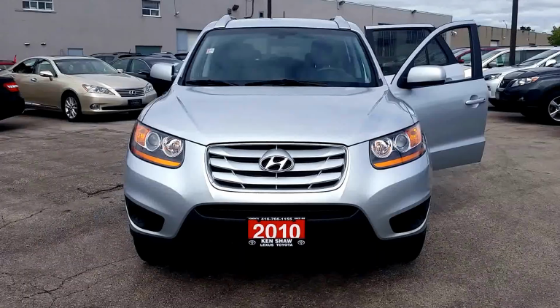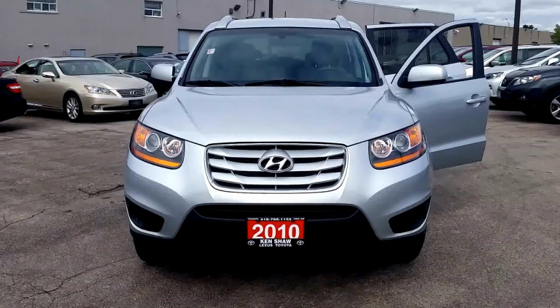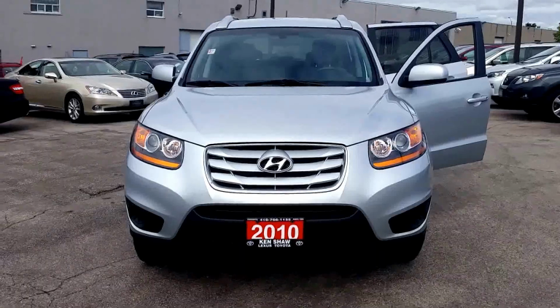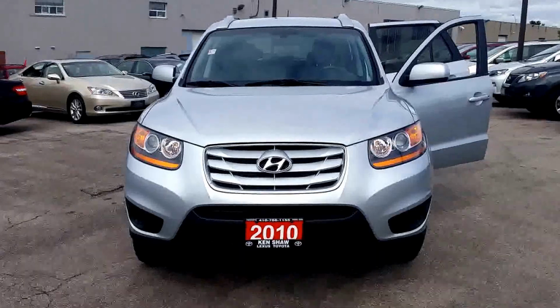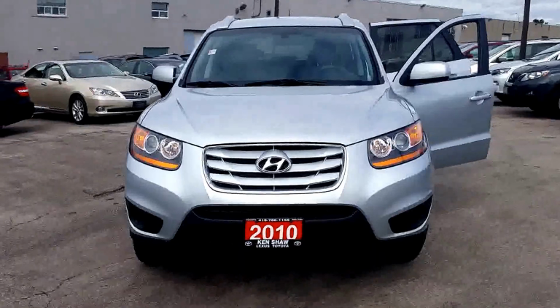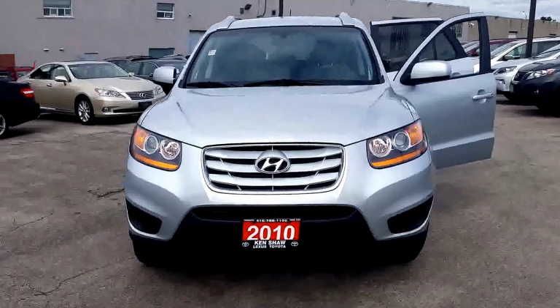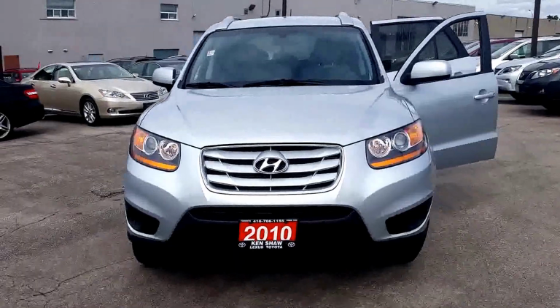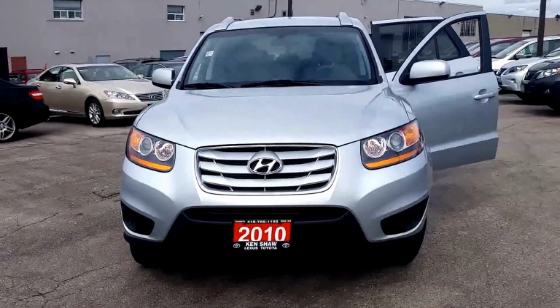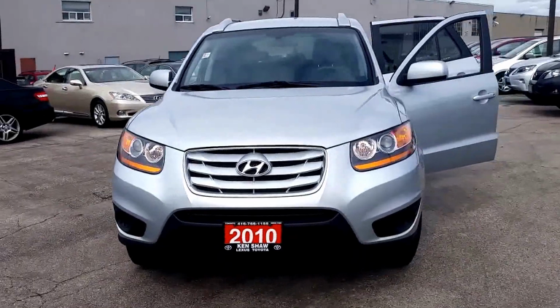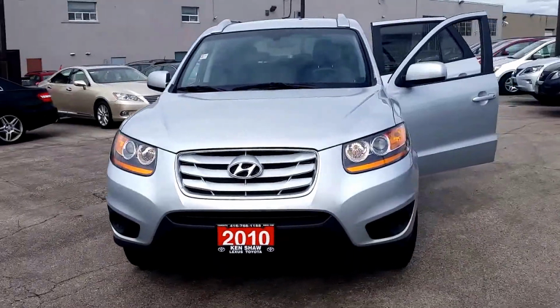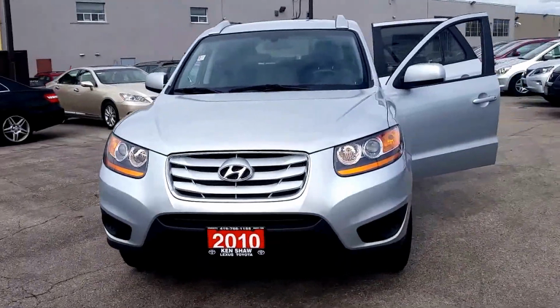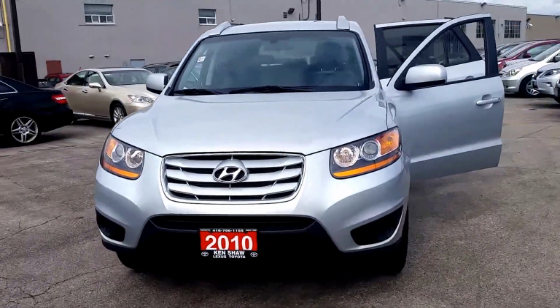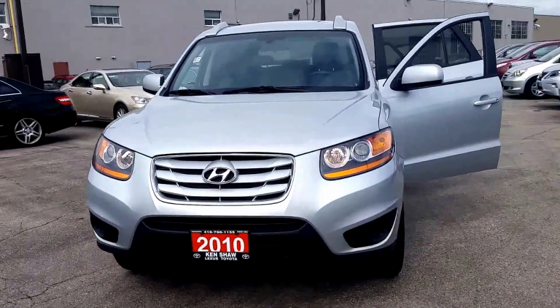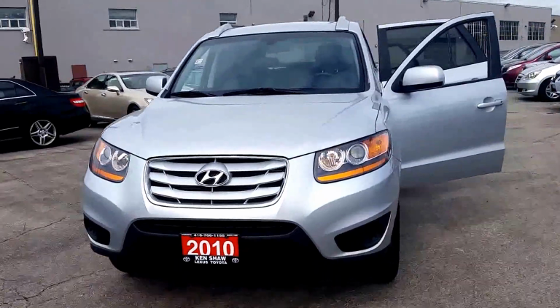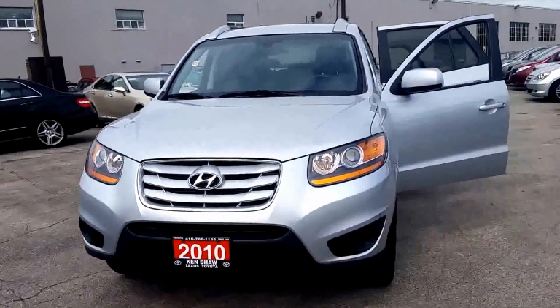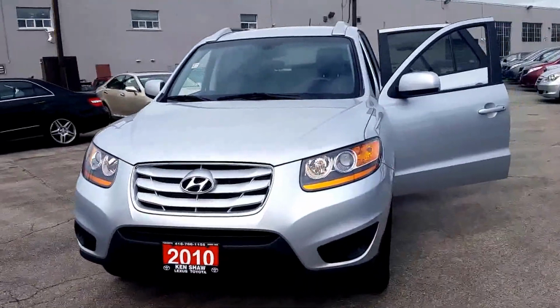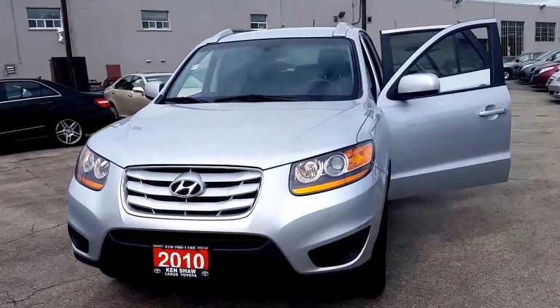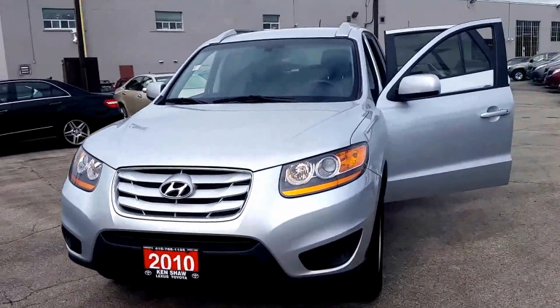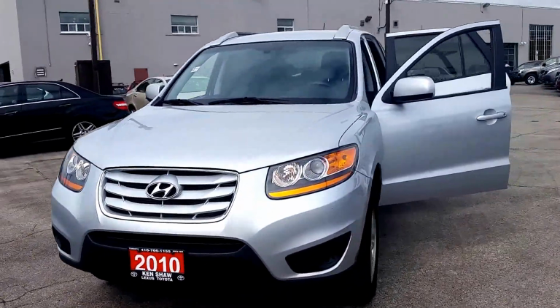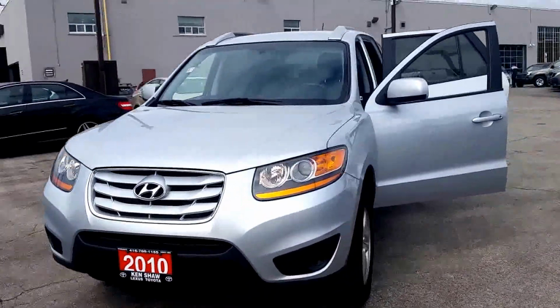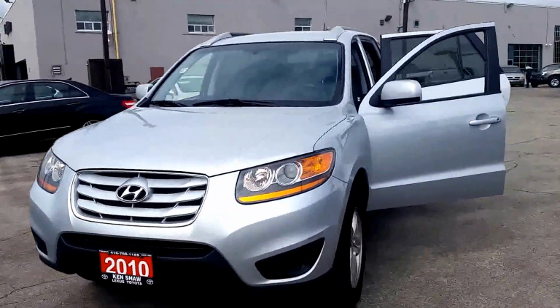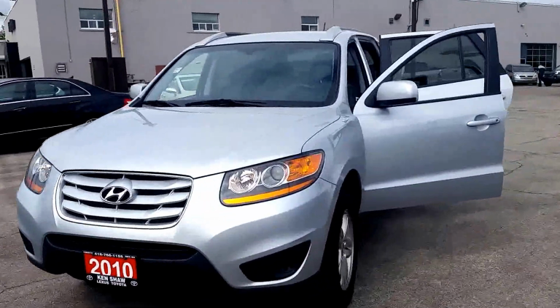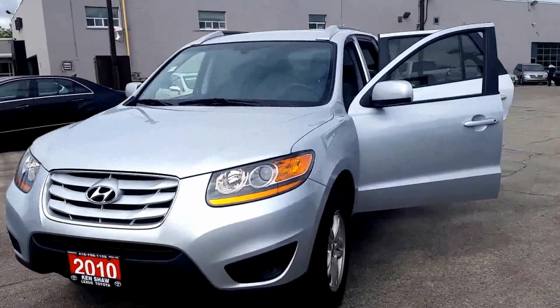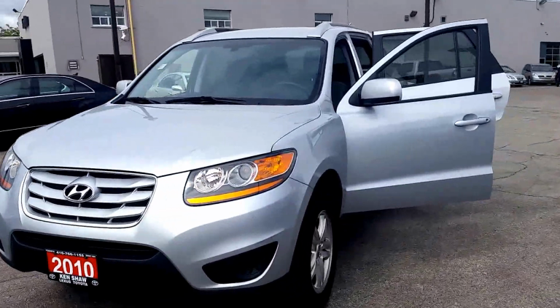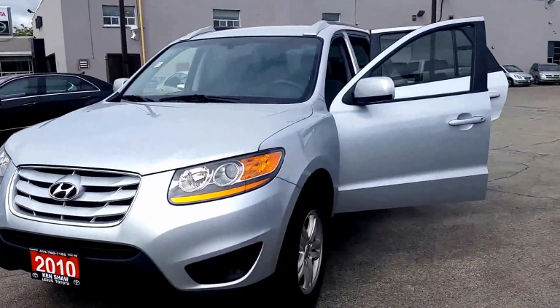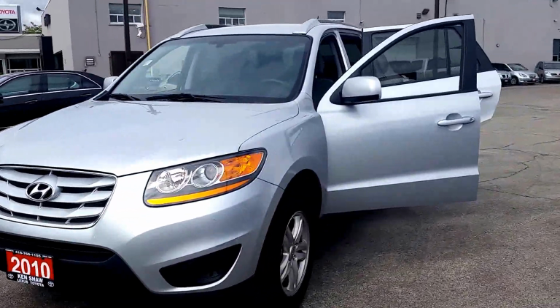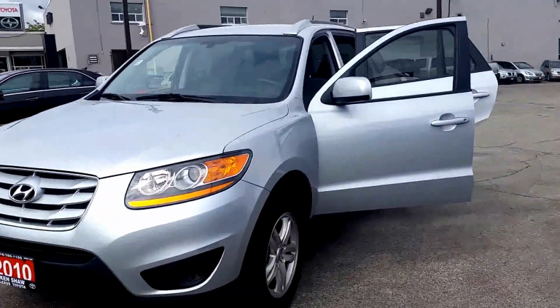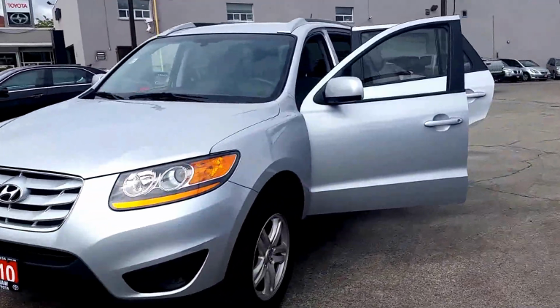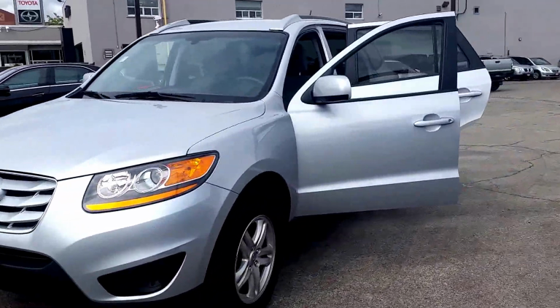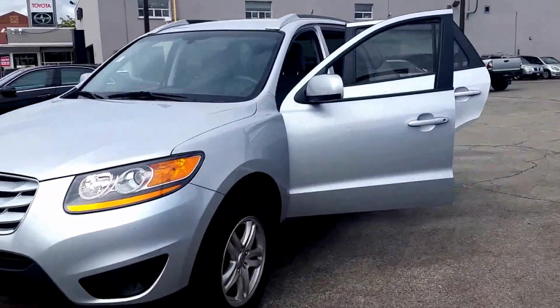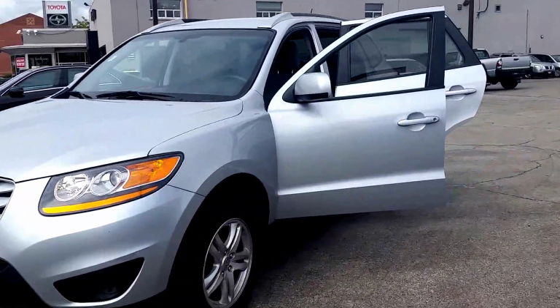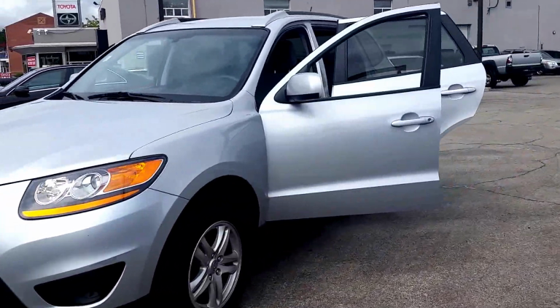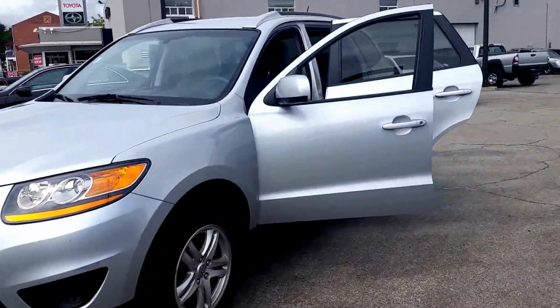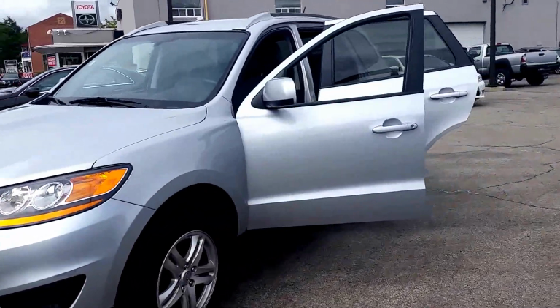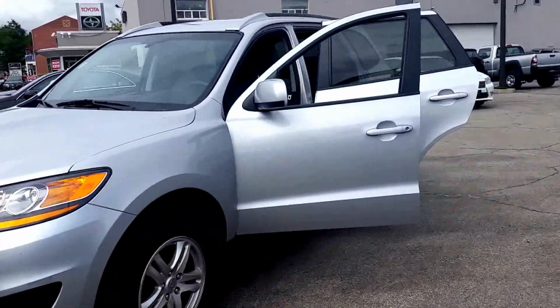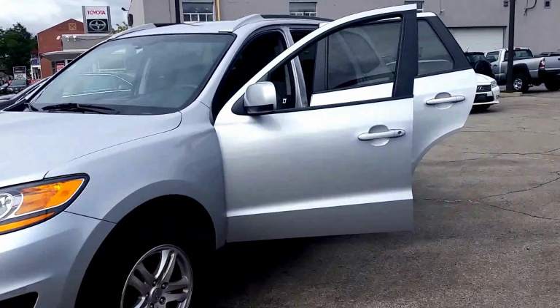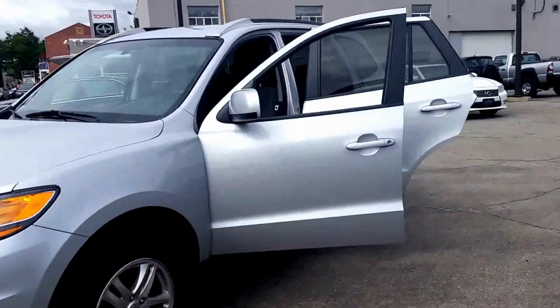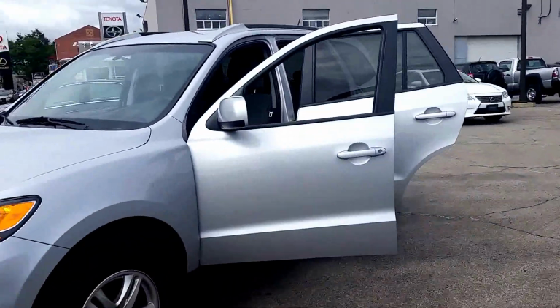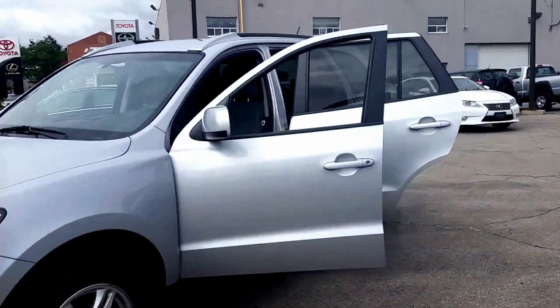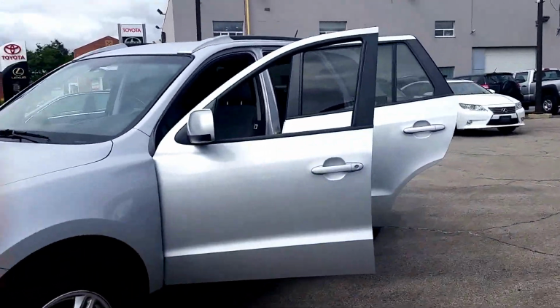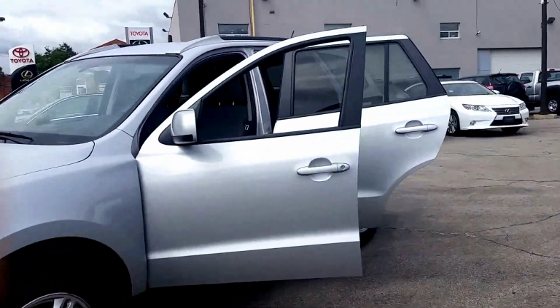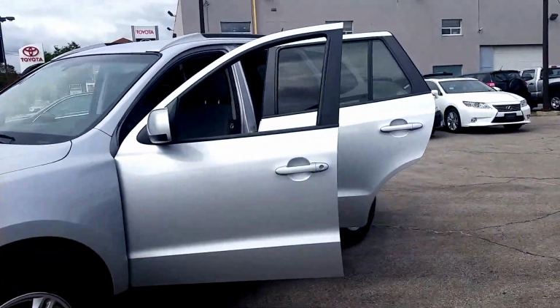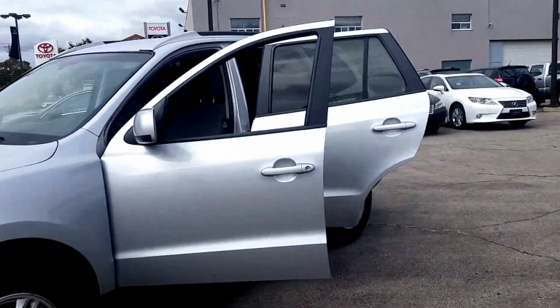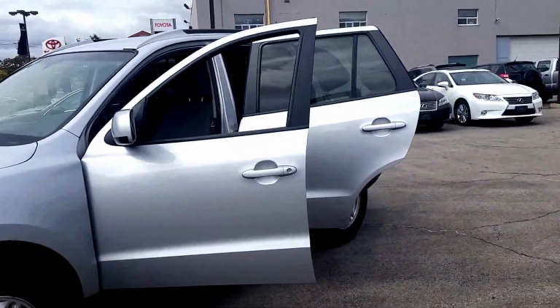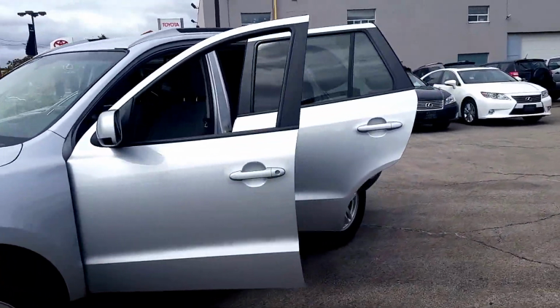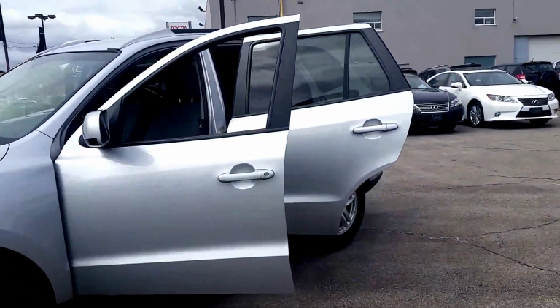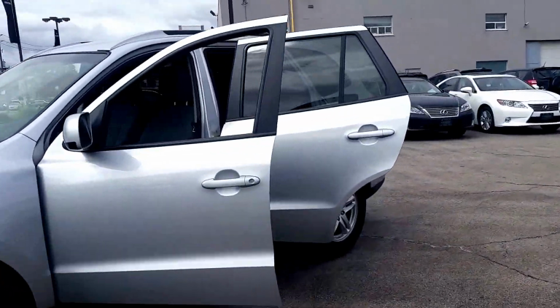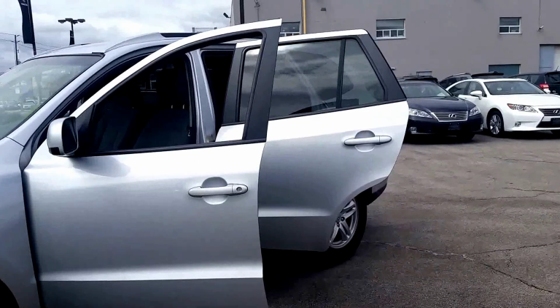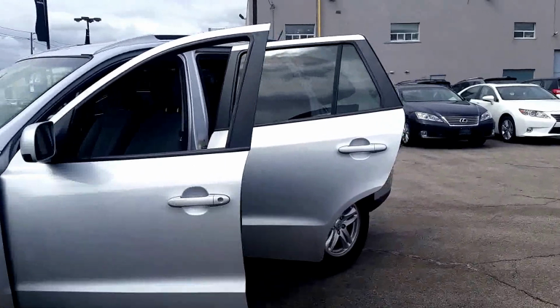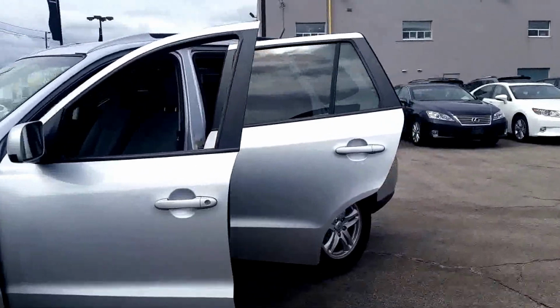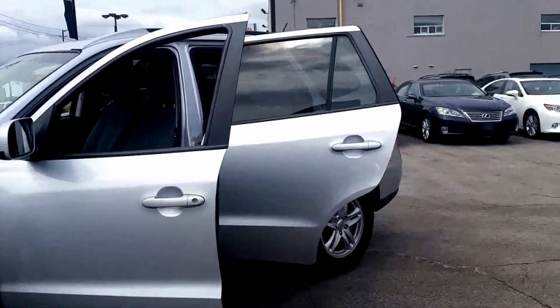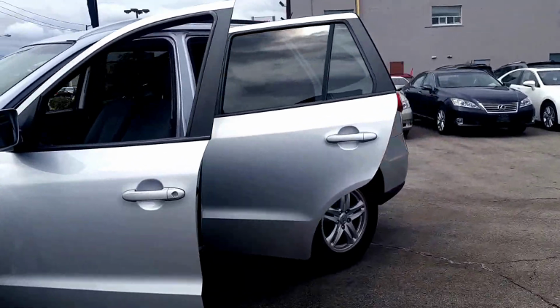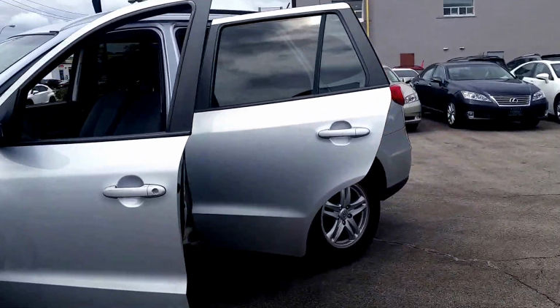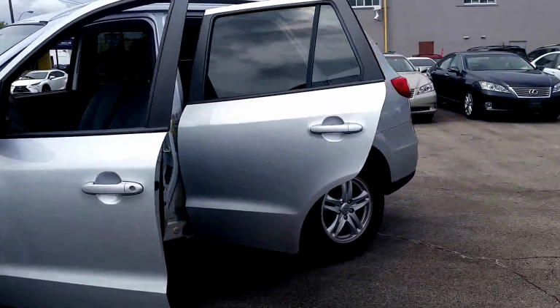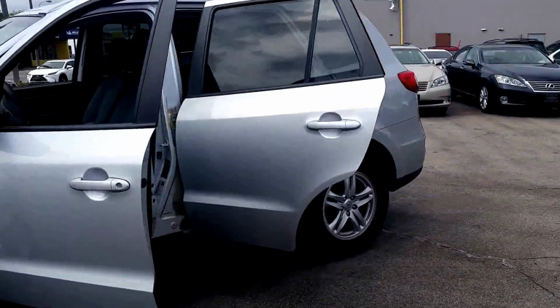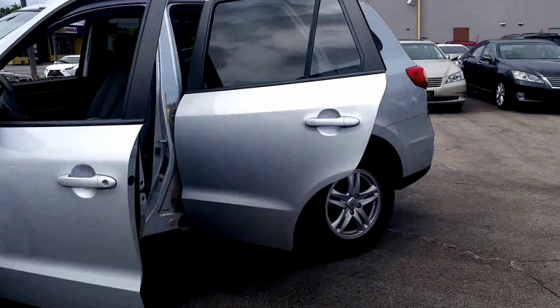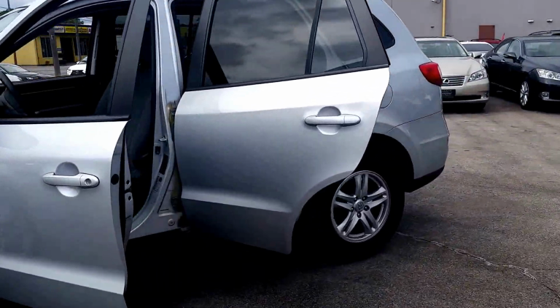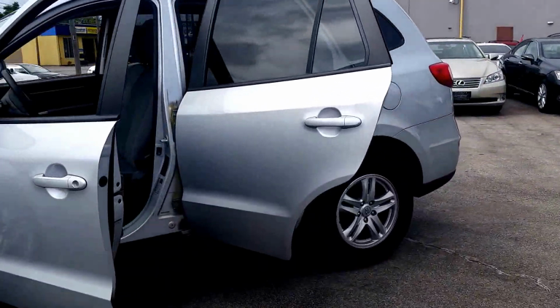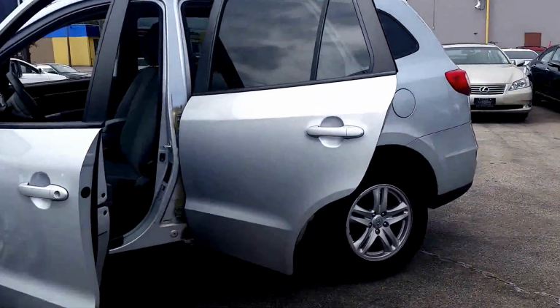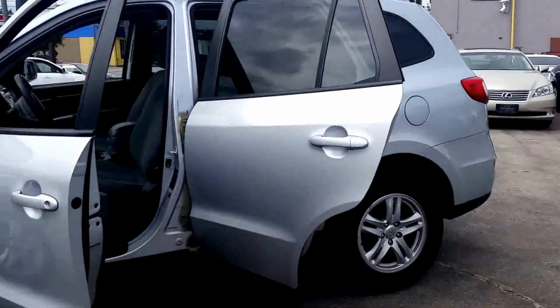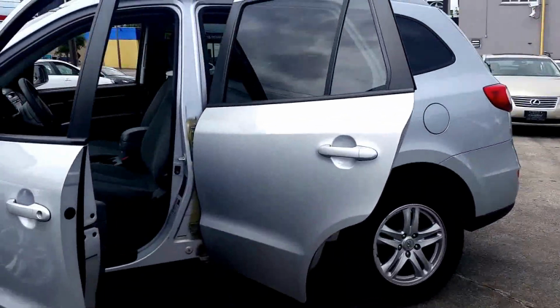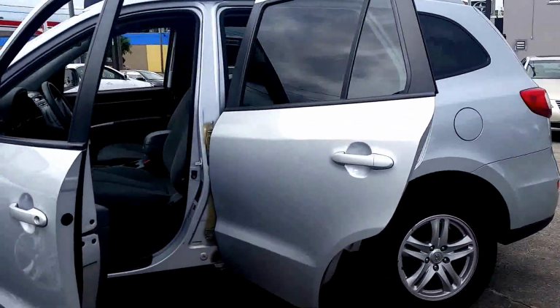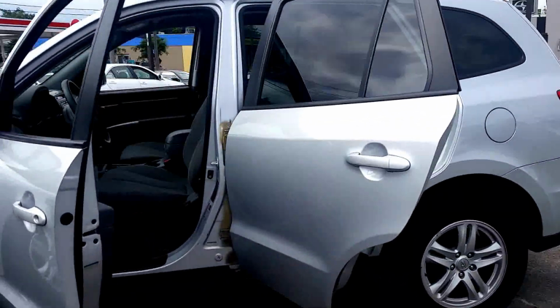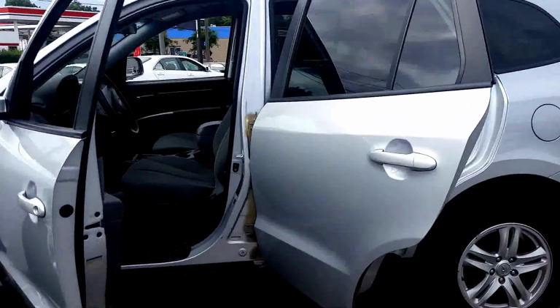Hi, it's Stephanie from Ken Shaw Toyota. I just want to give you a quick walk-around video of the 2010 Hyundai Santa Fe.